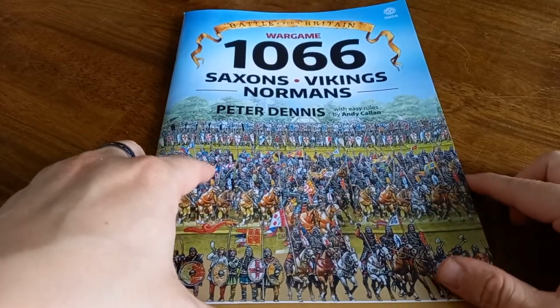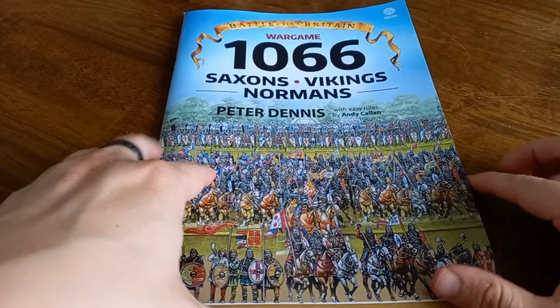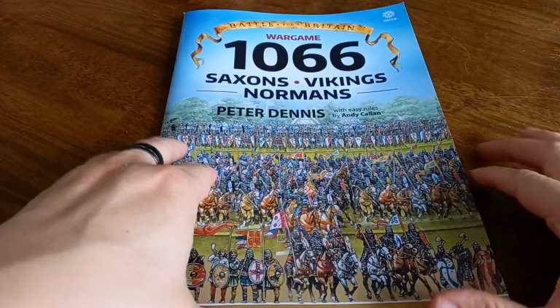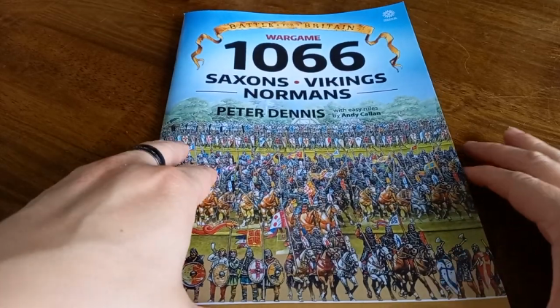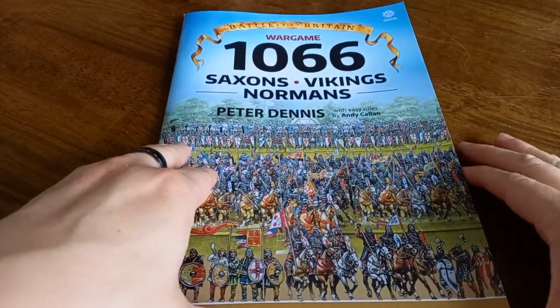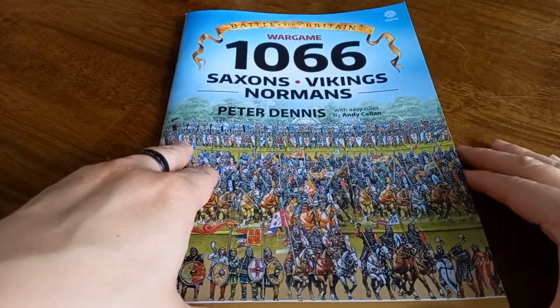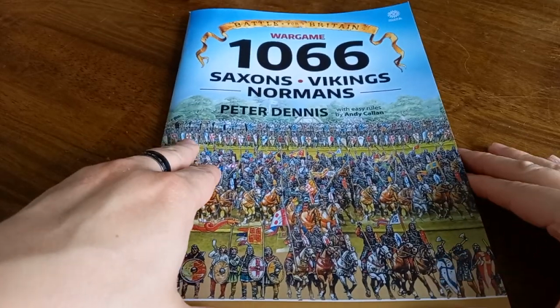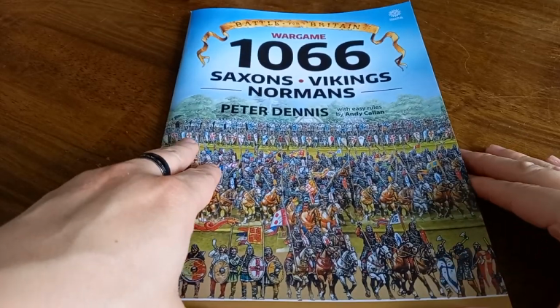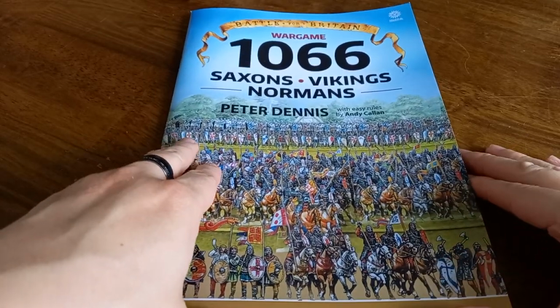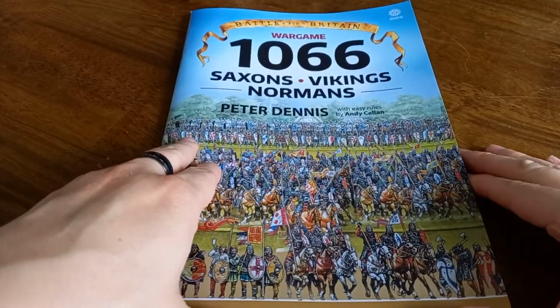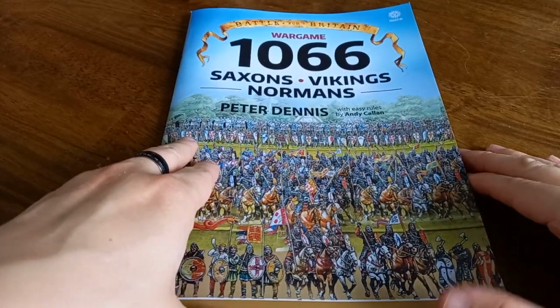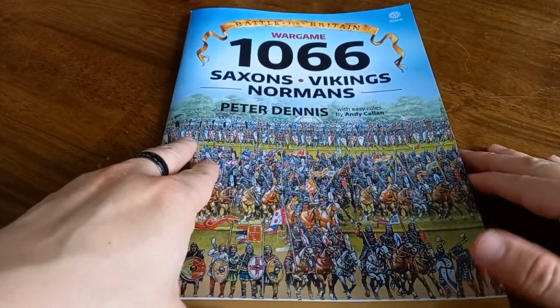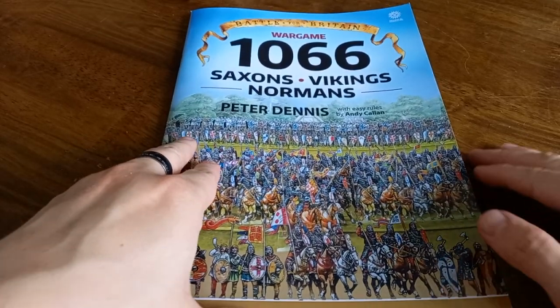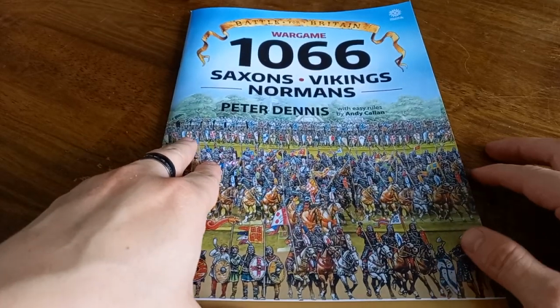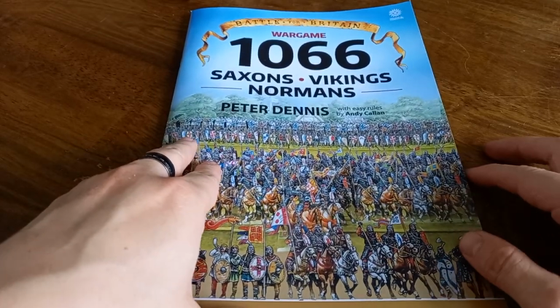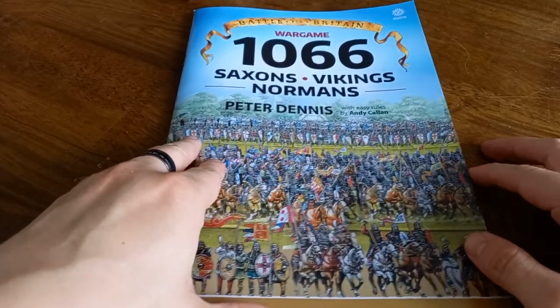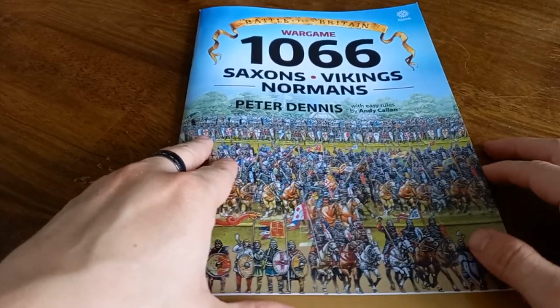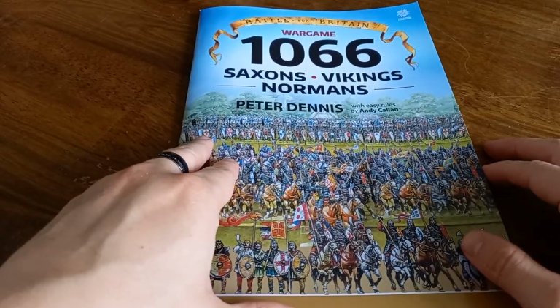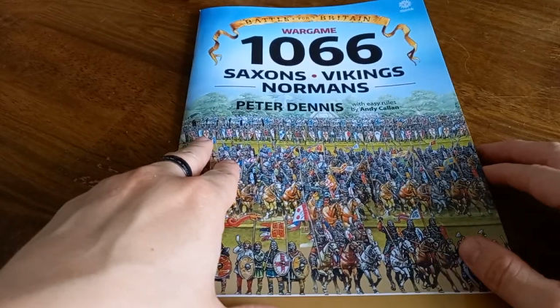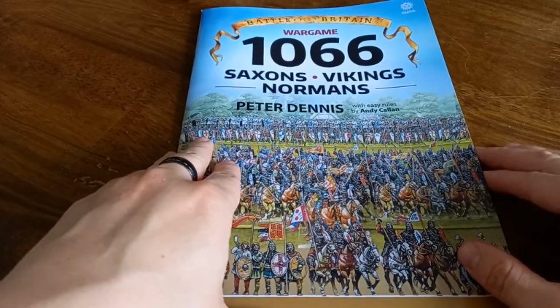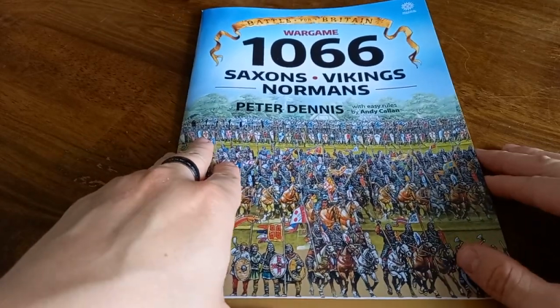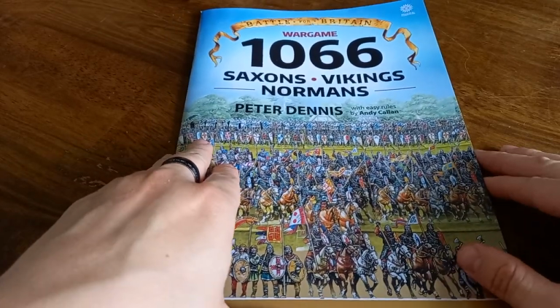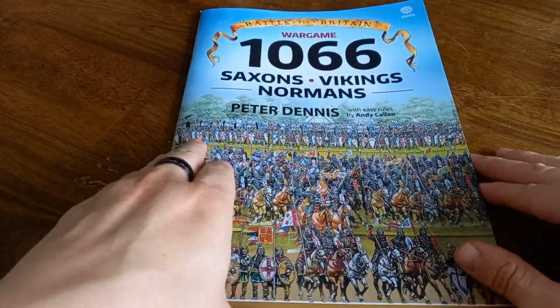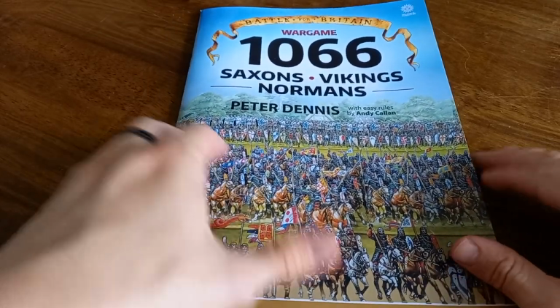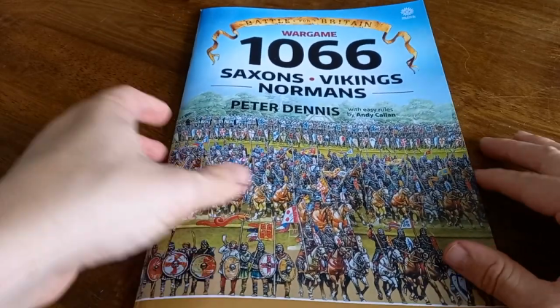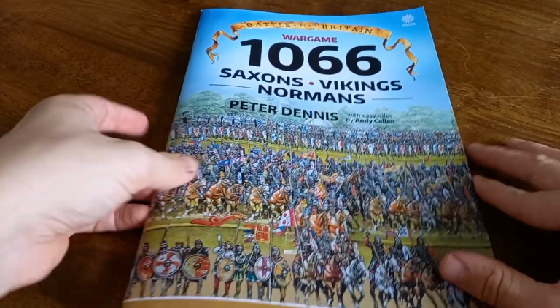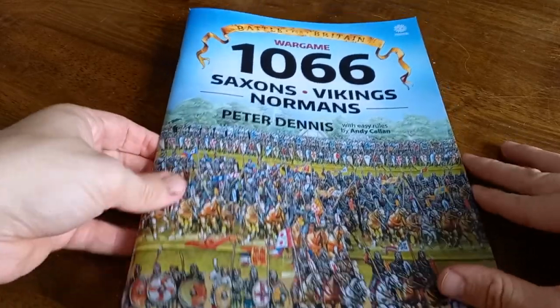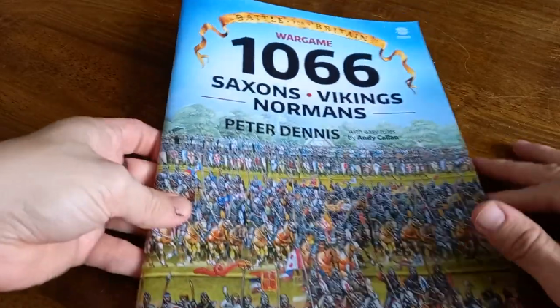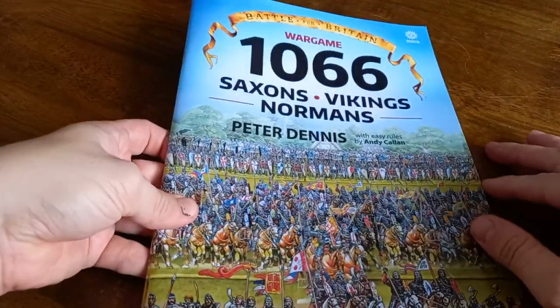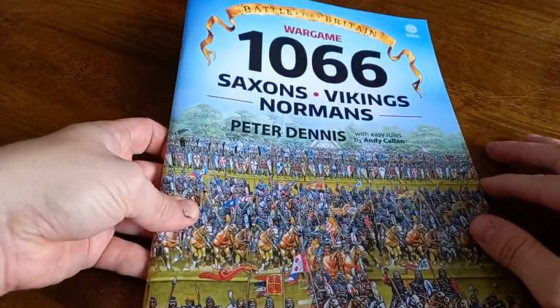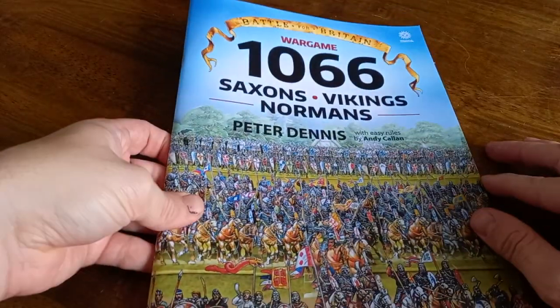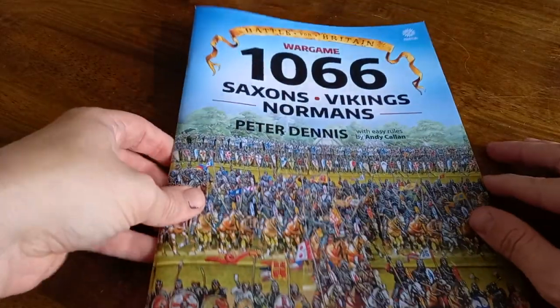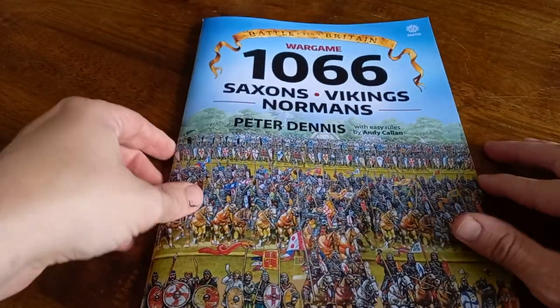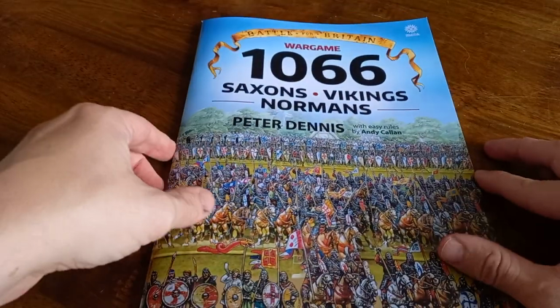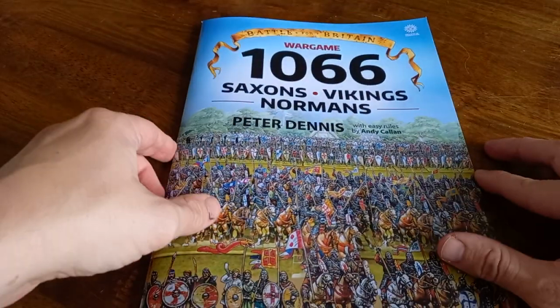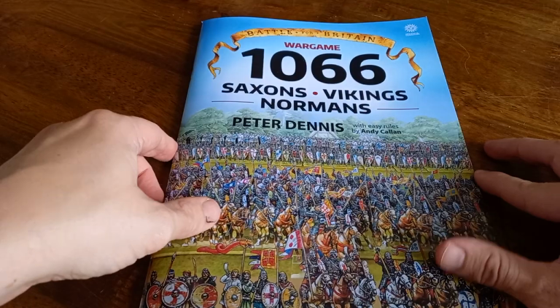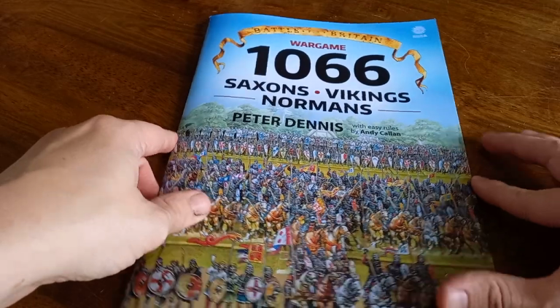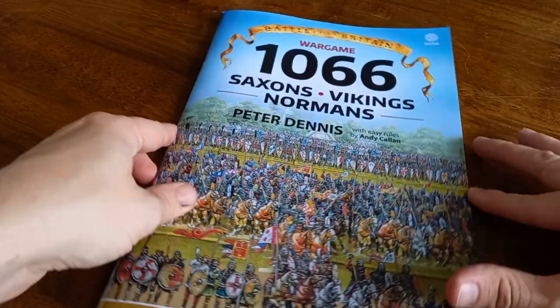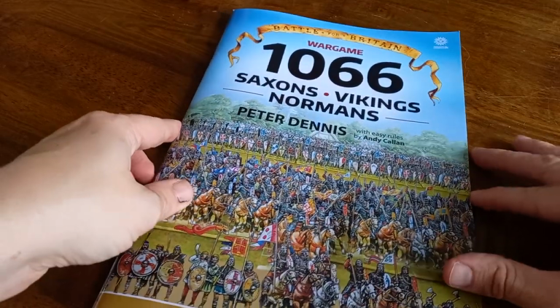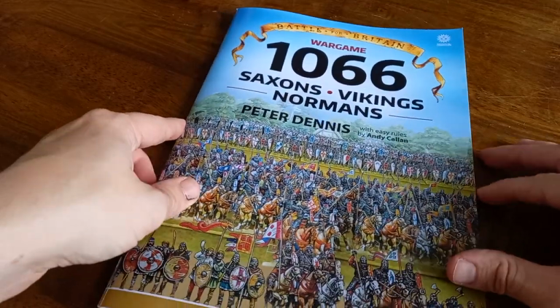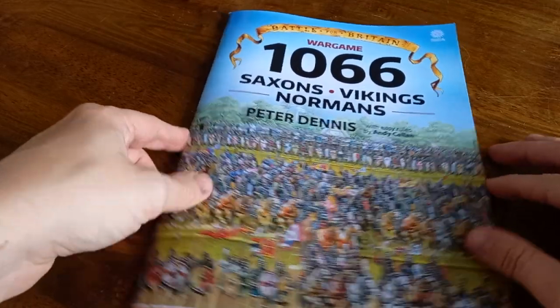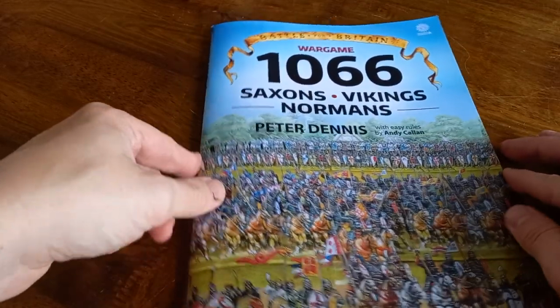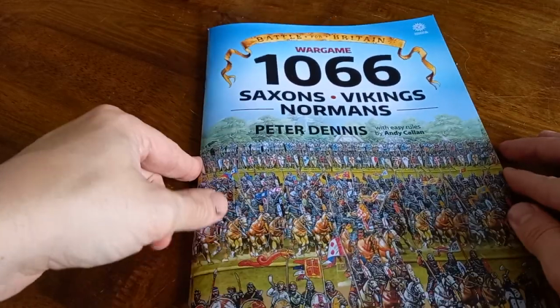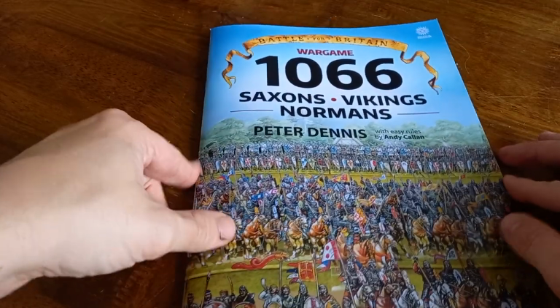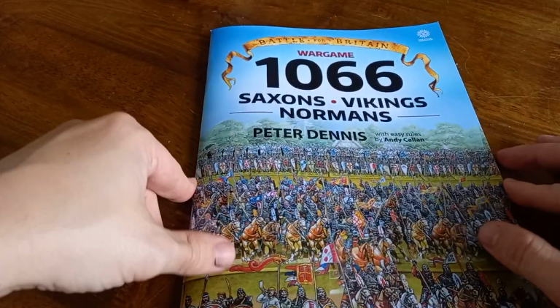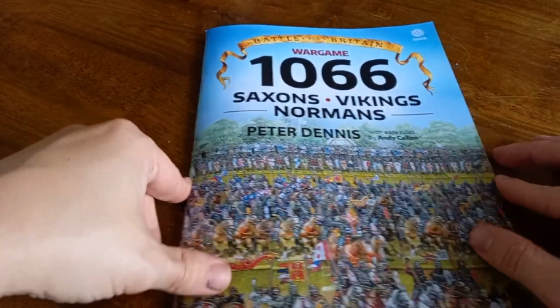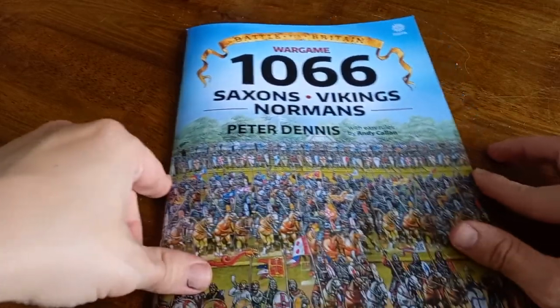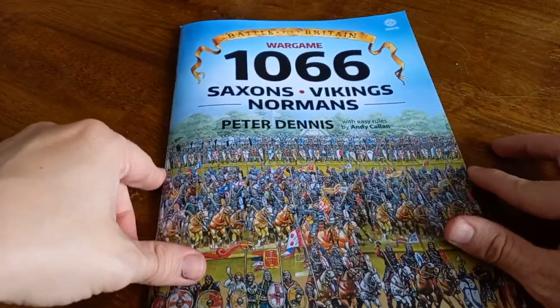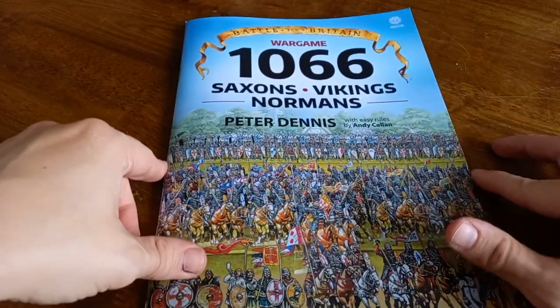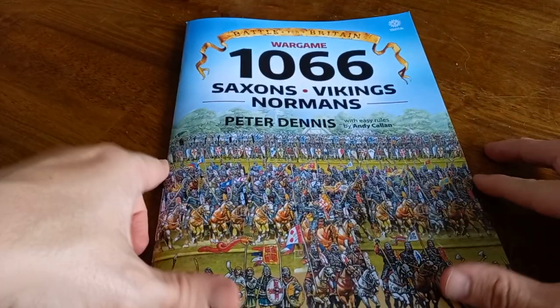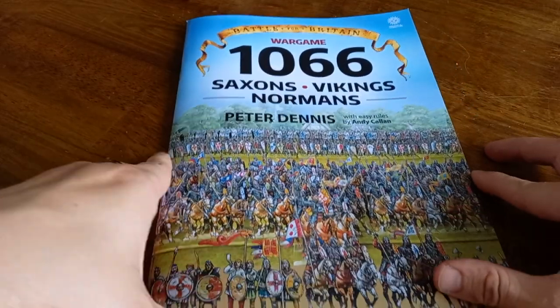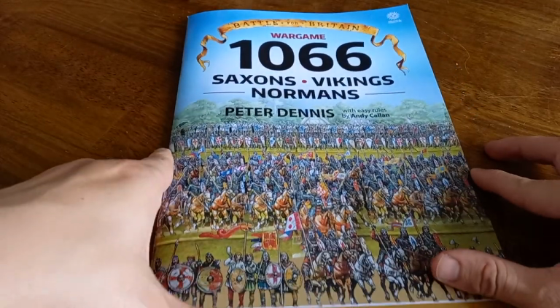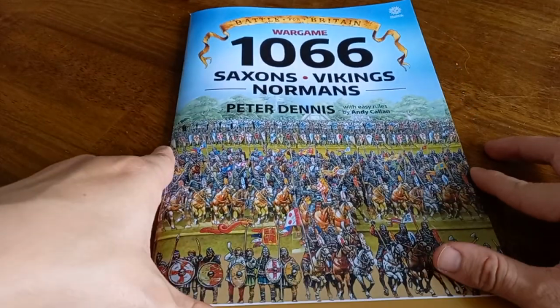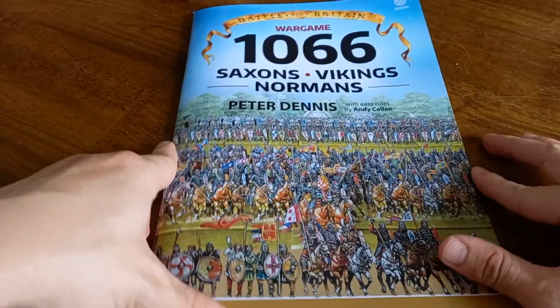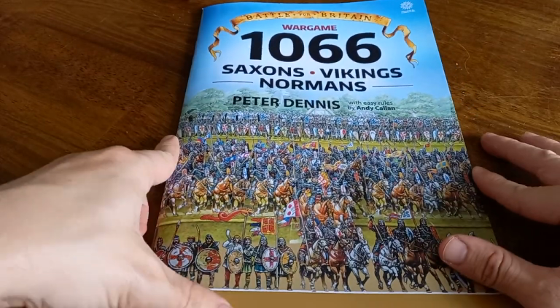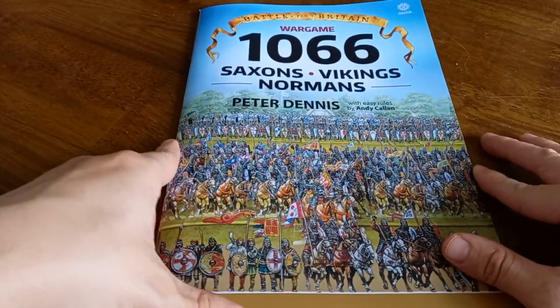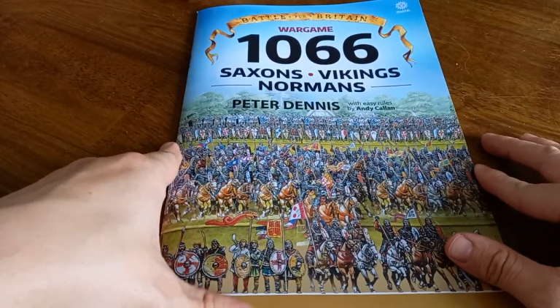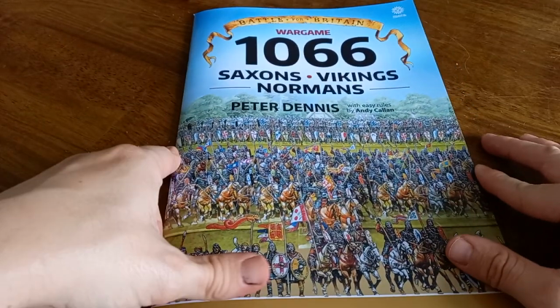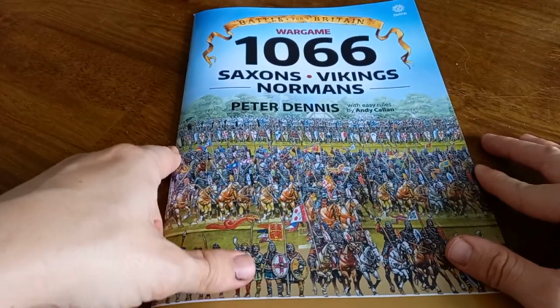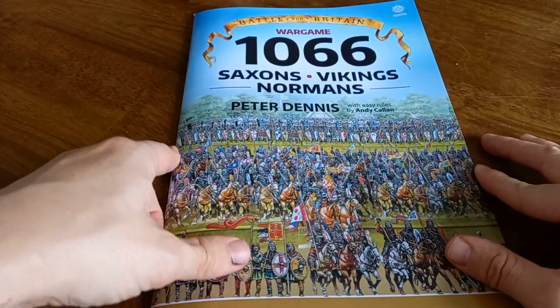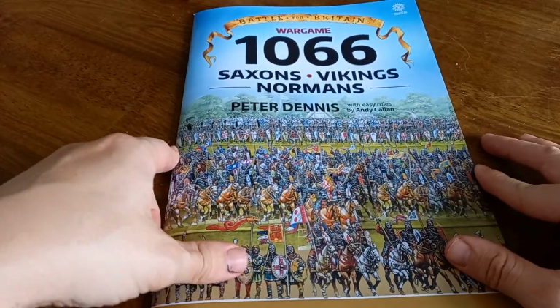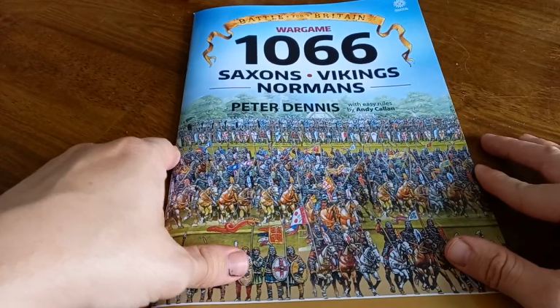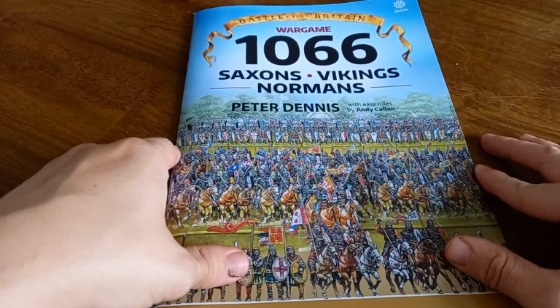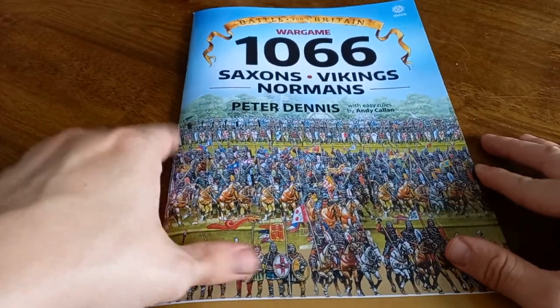Hi there folks and welcome to another video. In this one I thought I would dive into something else that I picked up recently and just have a little bit of a chat about it.